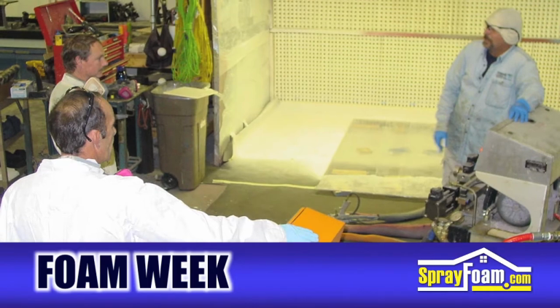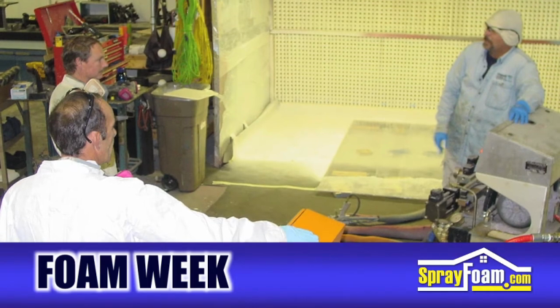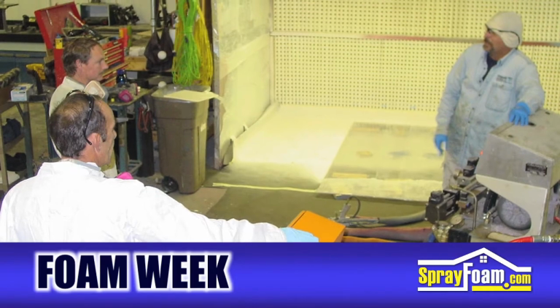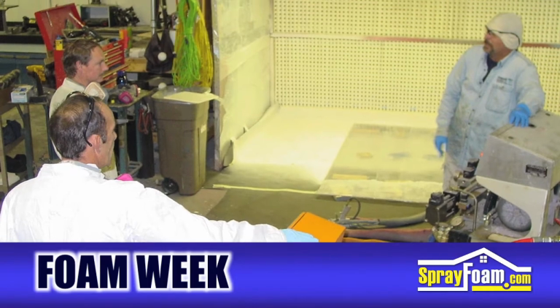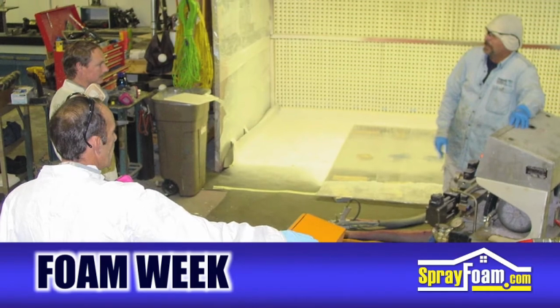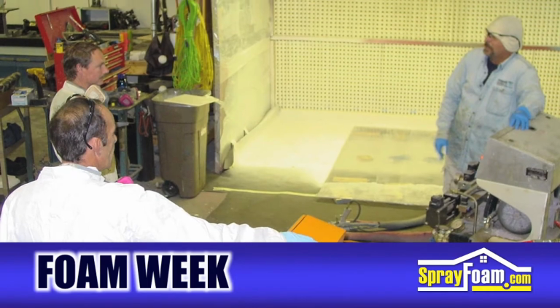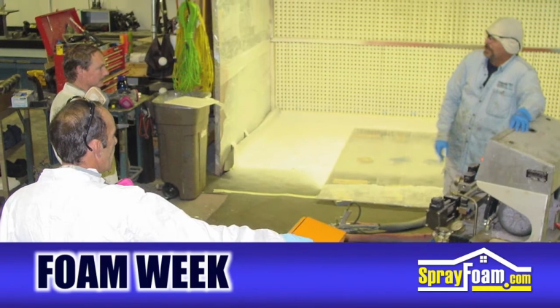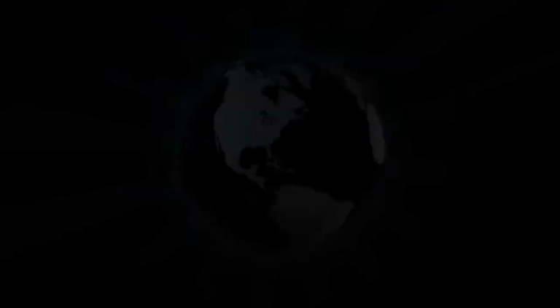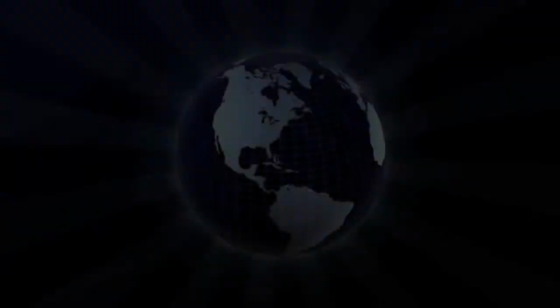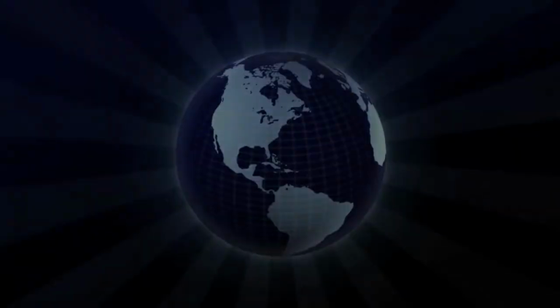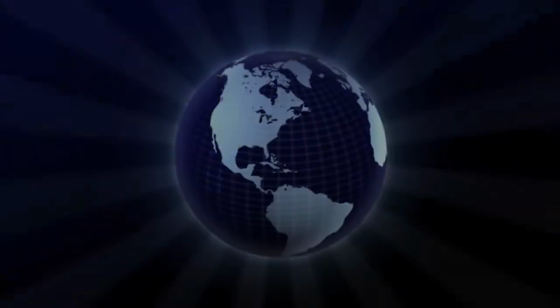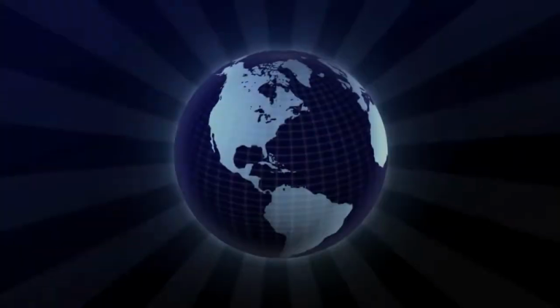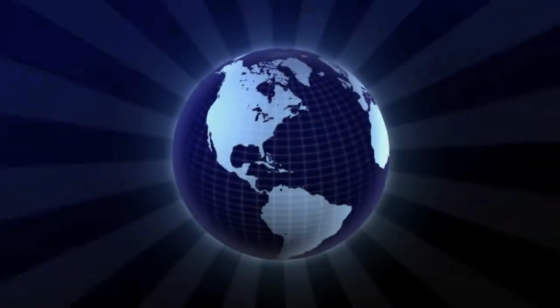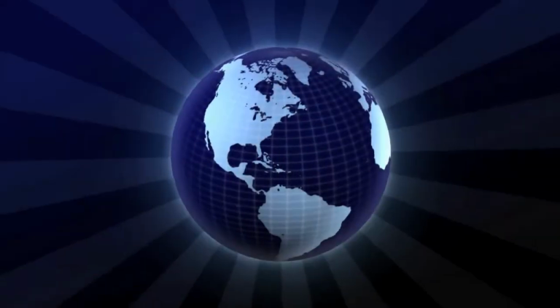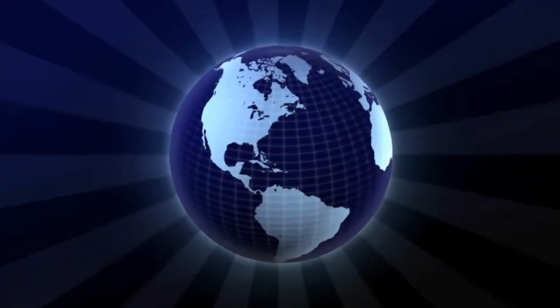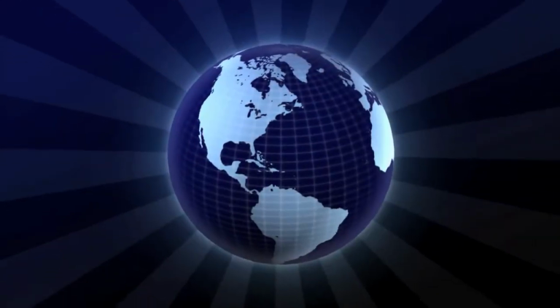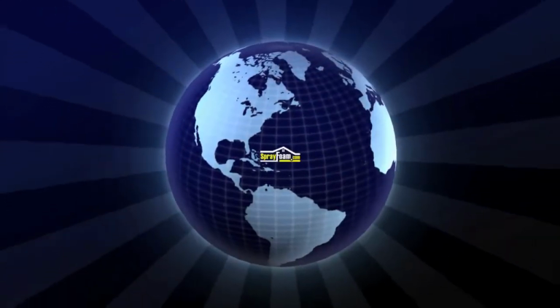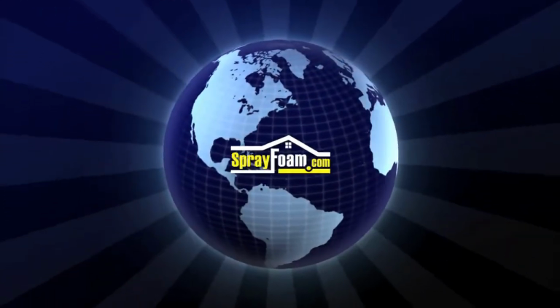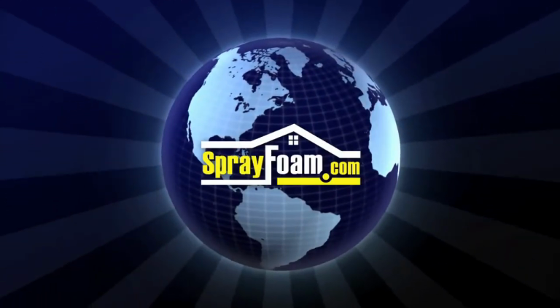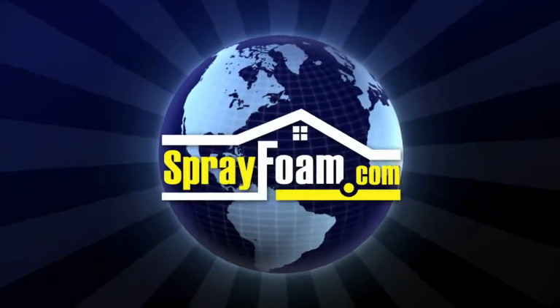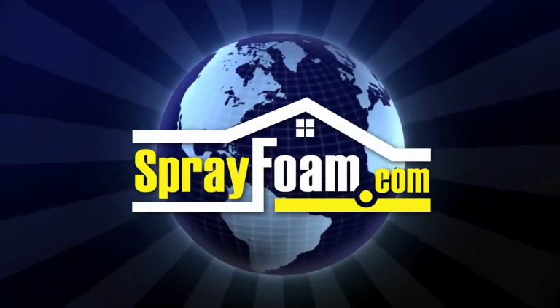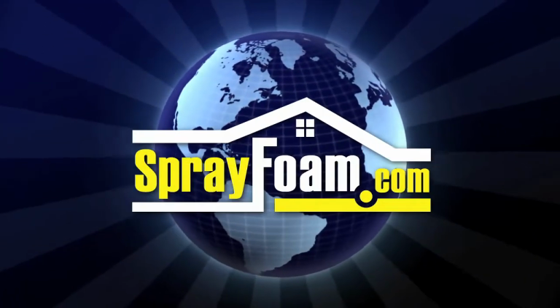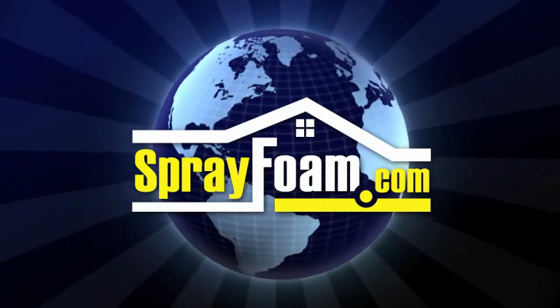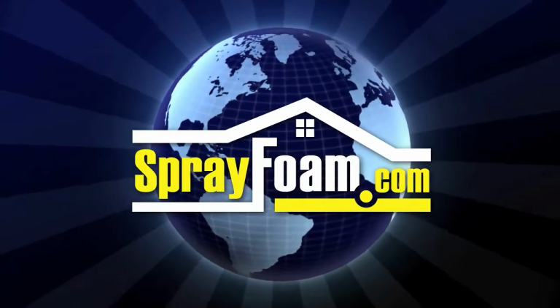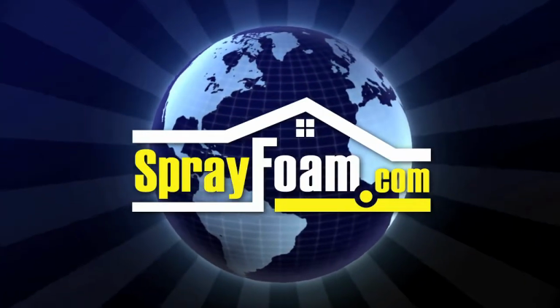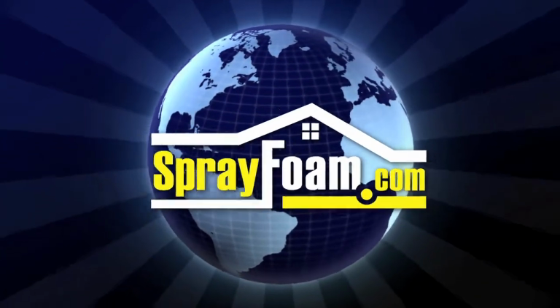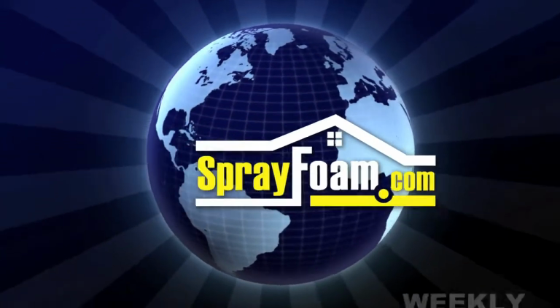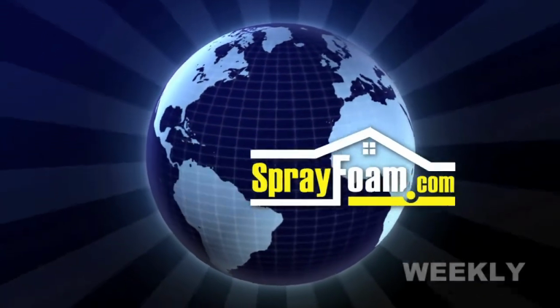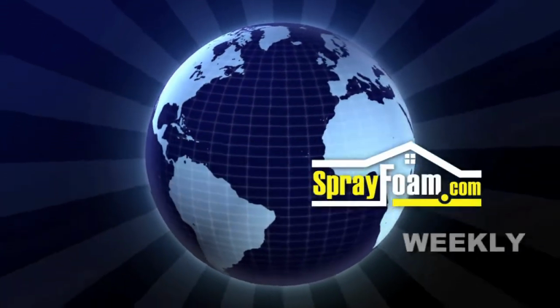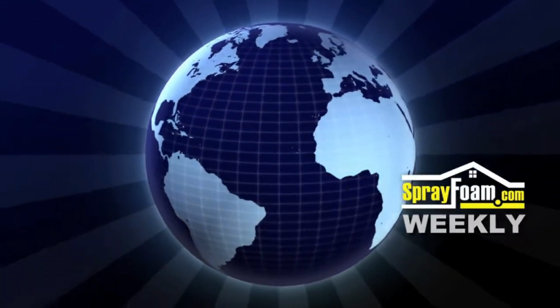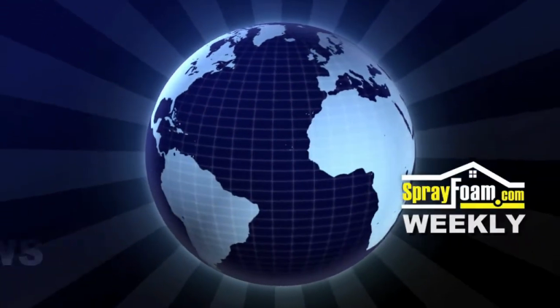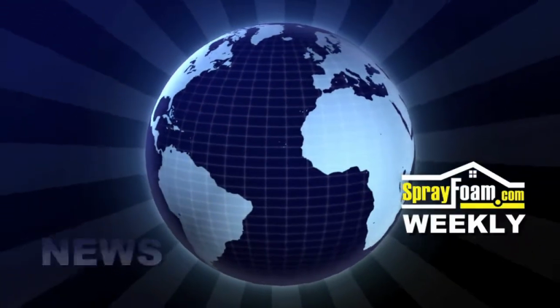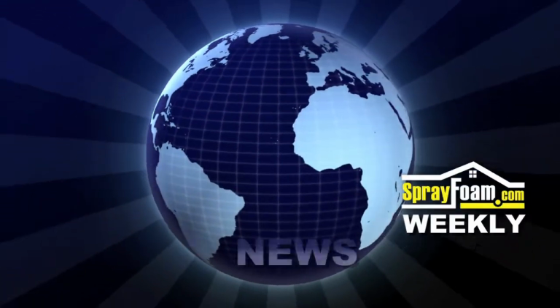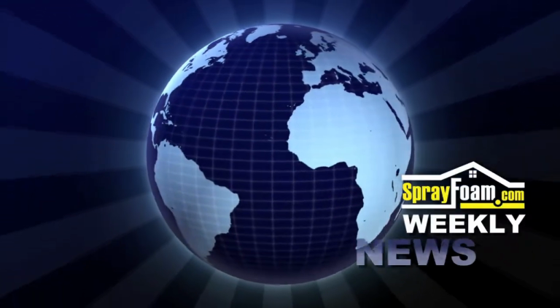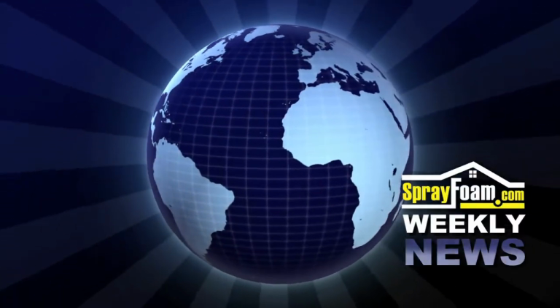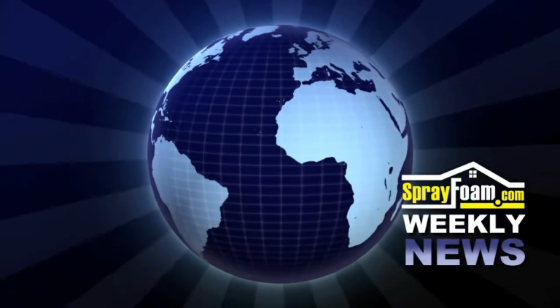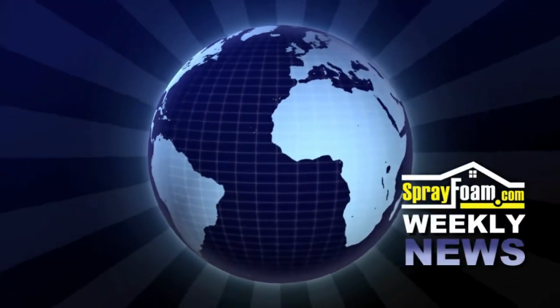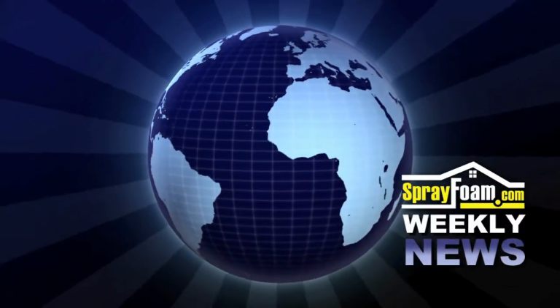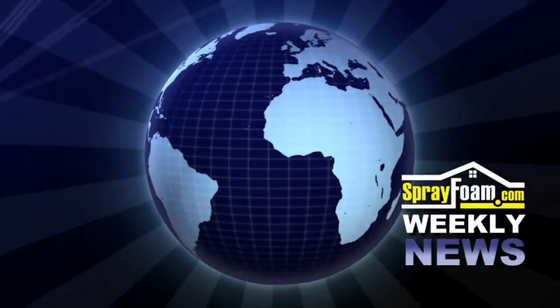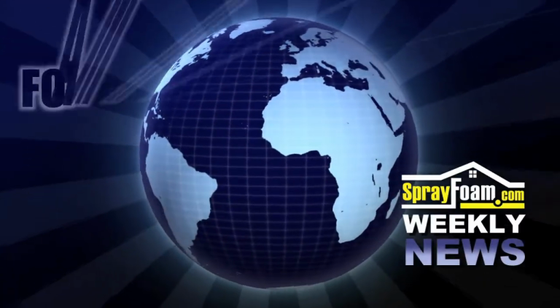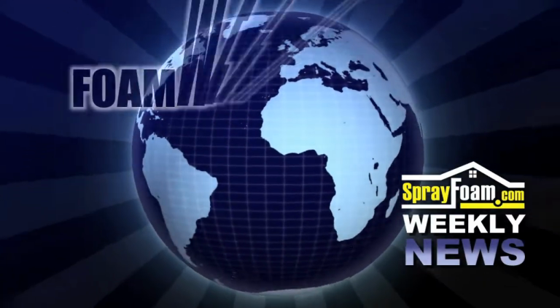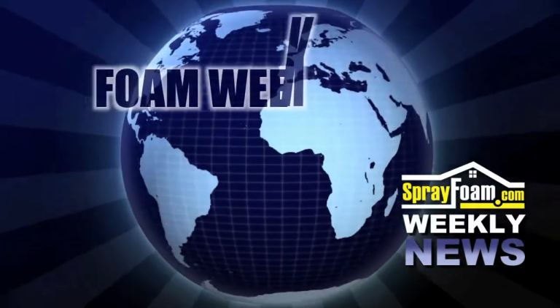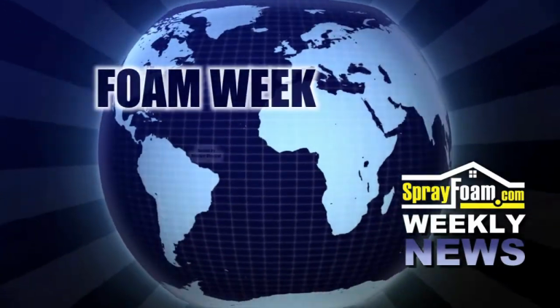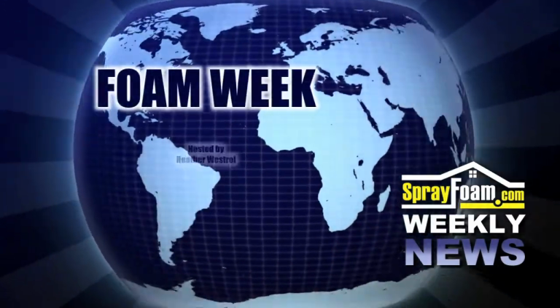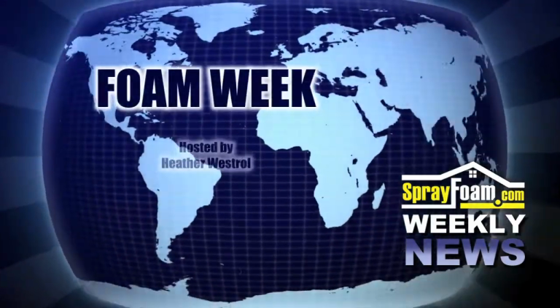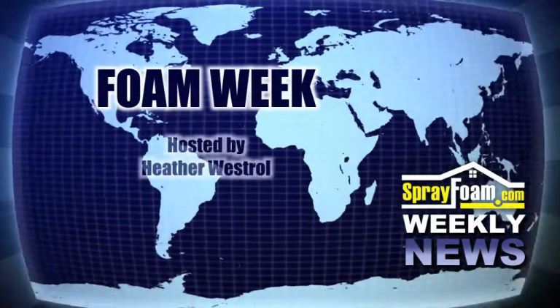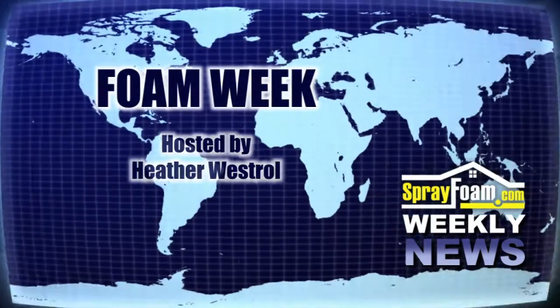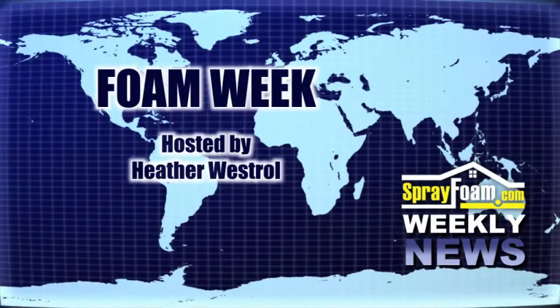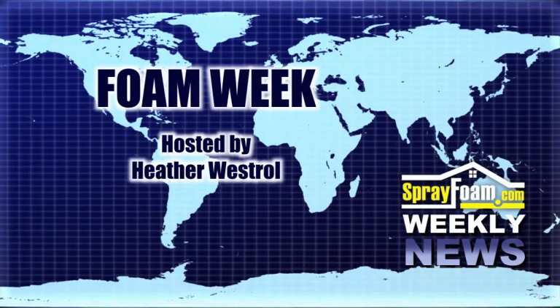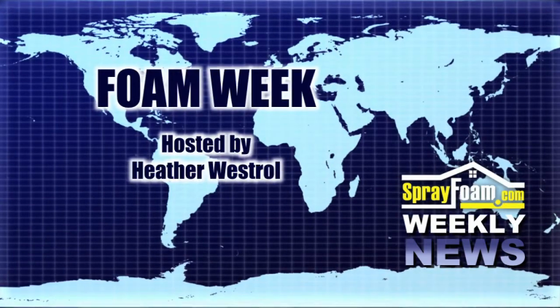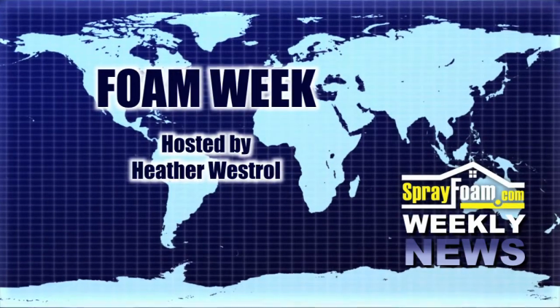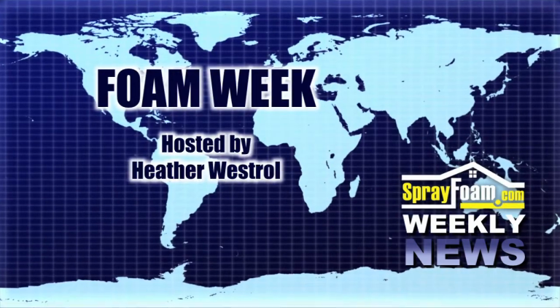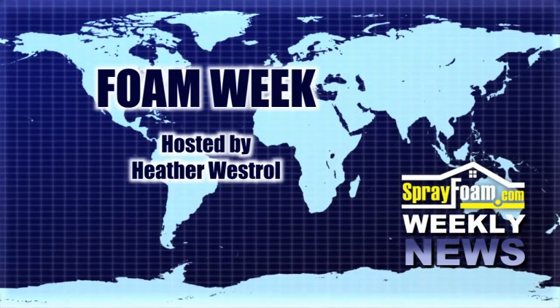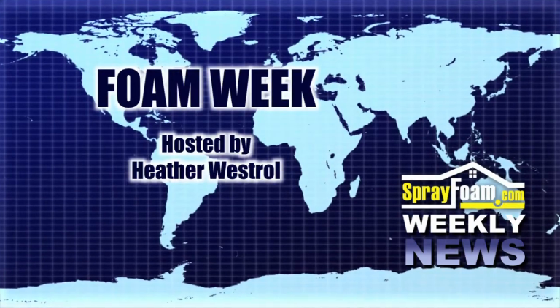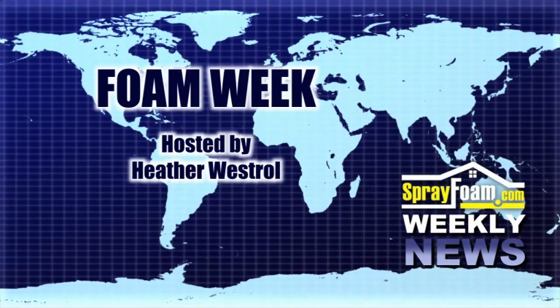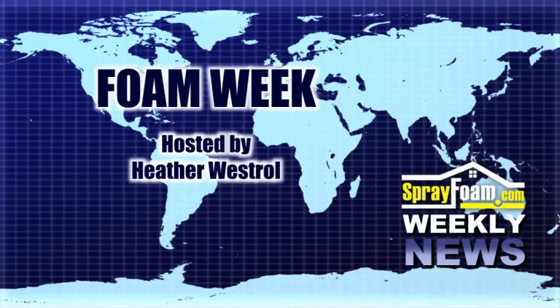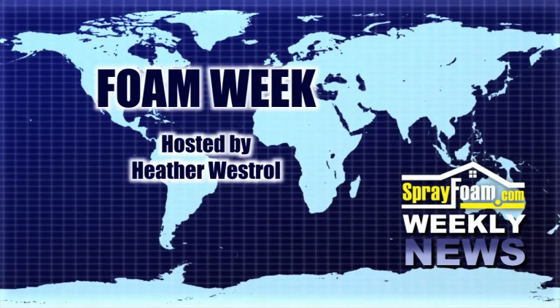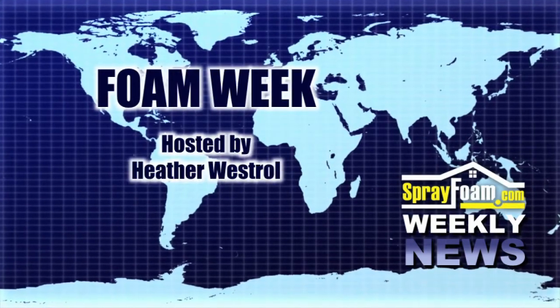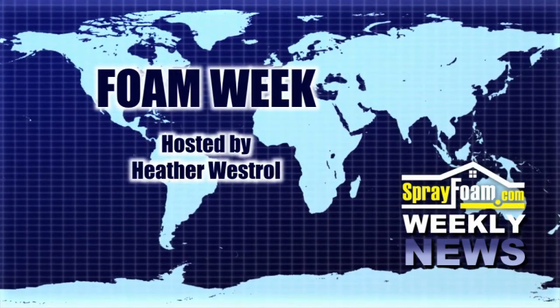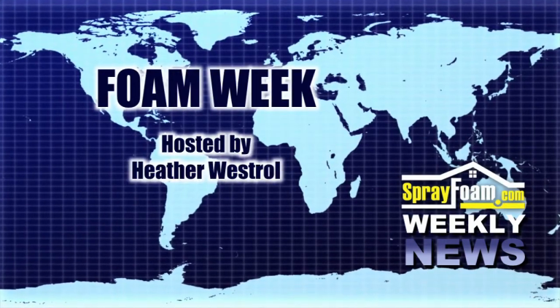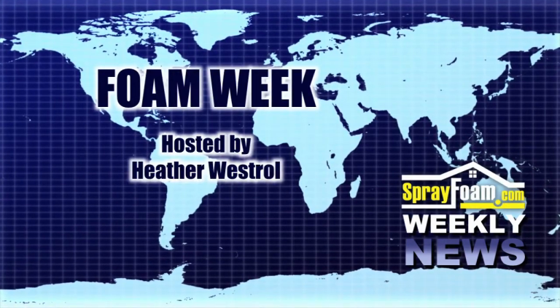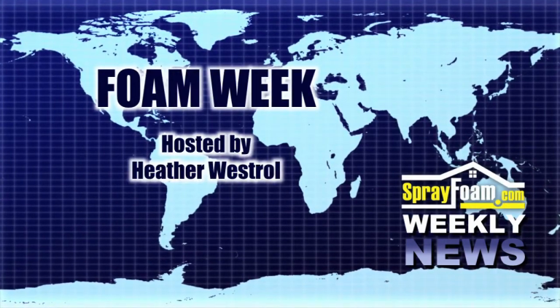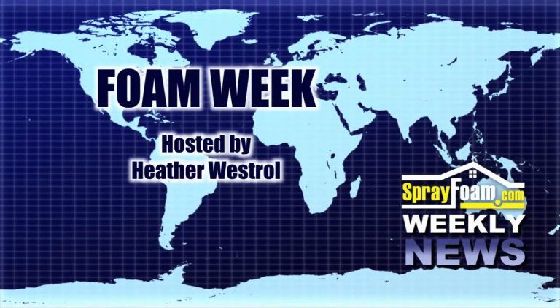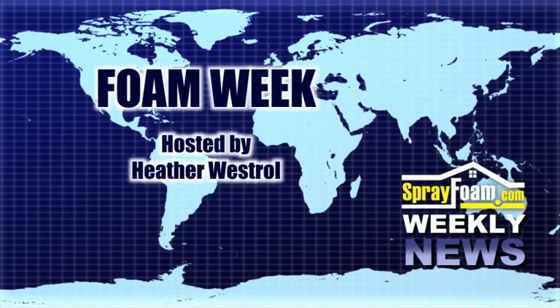For more information on these stories and more, visit SprayFoam.com. I'm Heather Westrell, and that's what's happening on Foam Week.